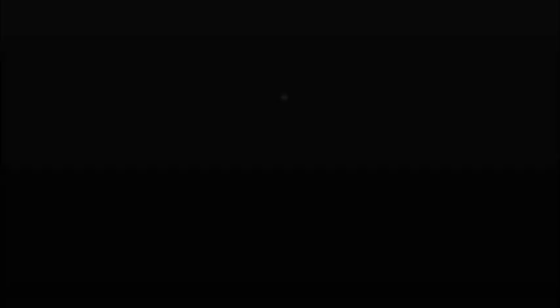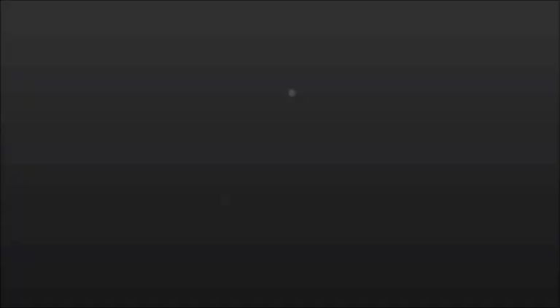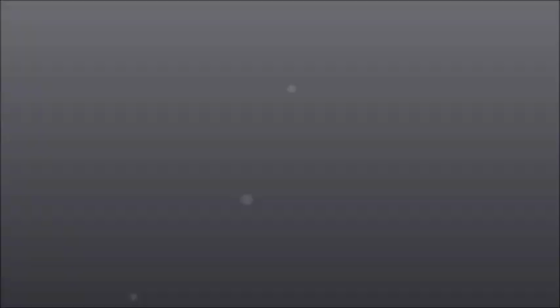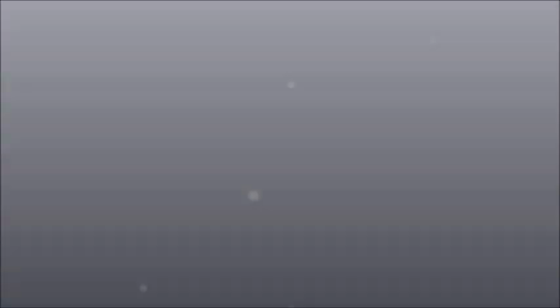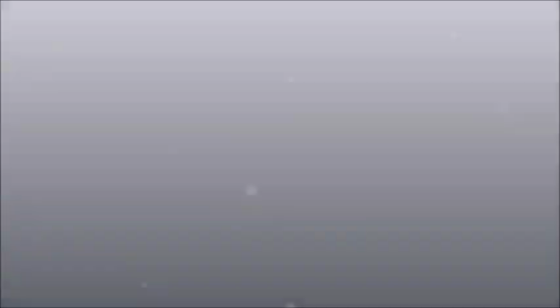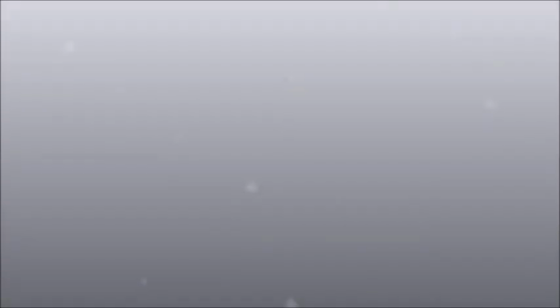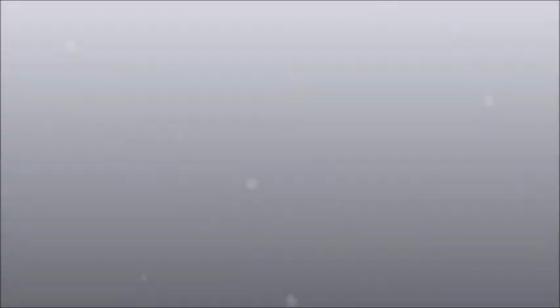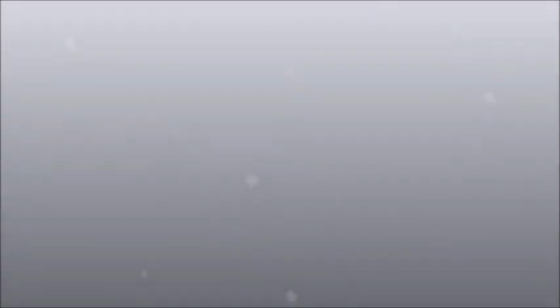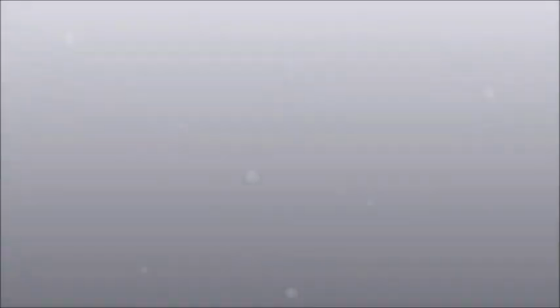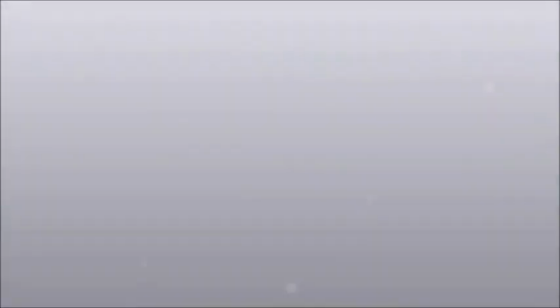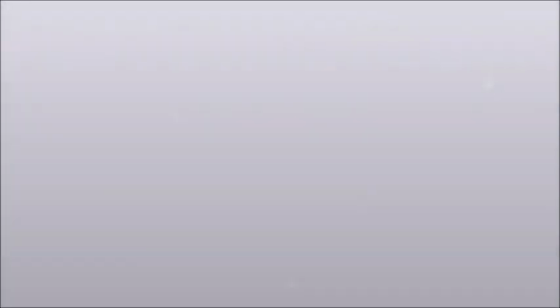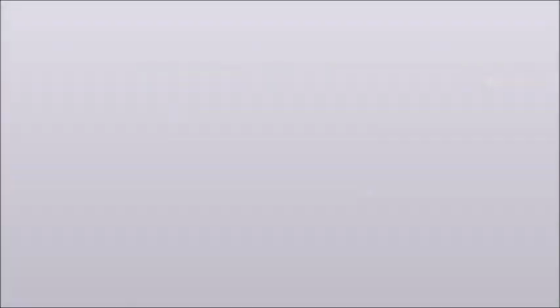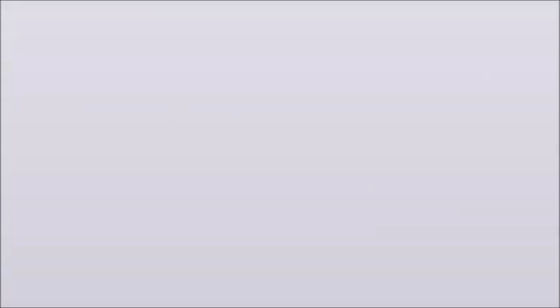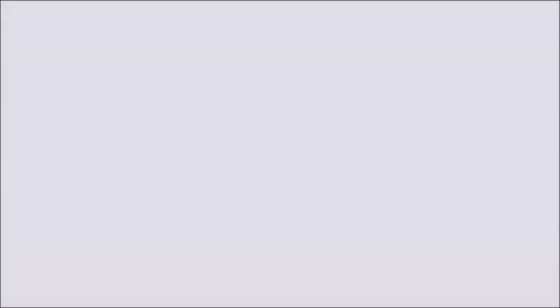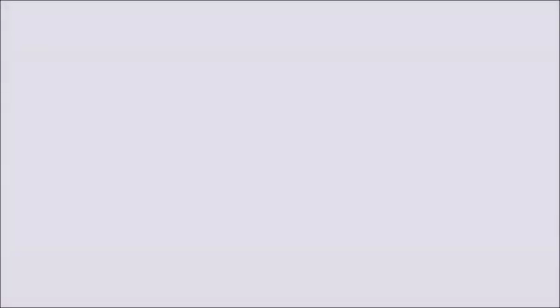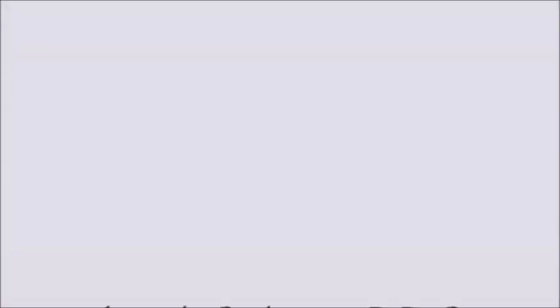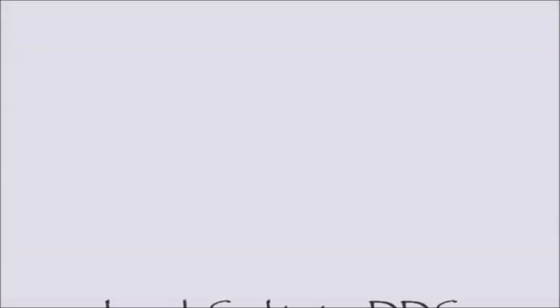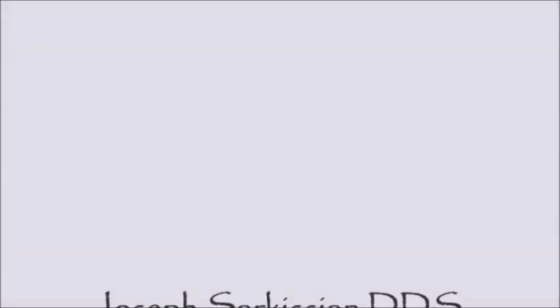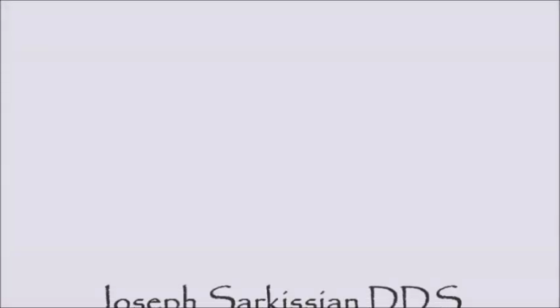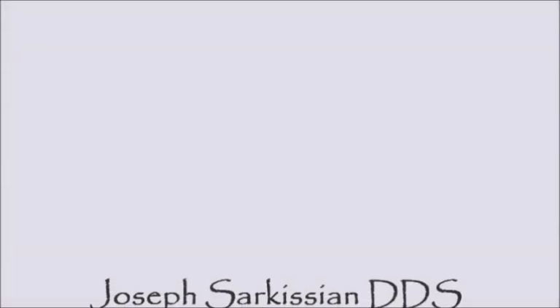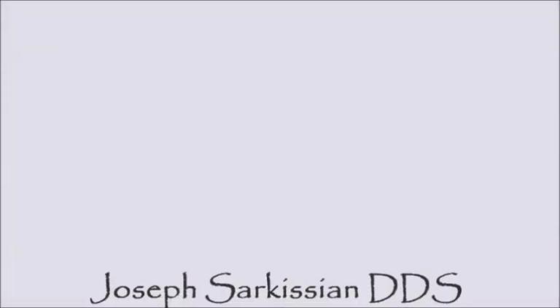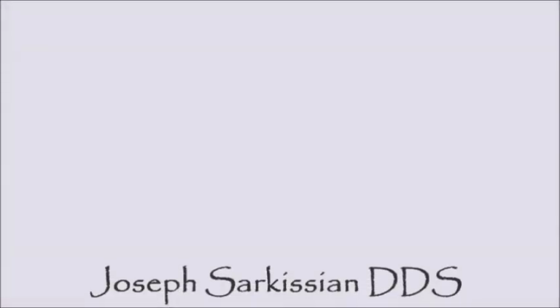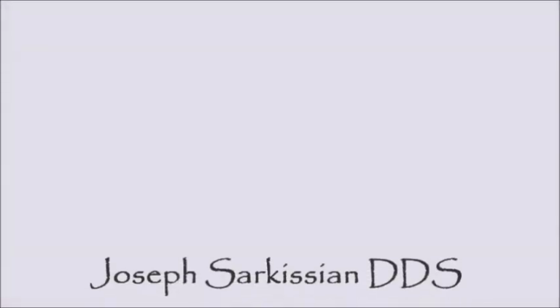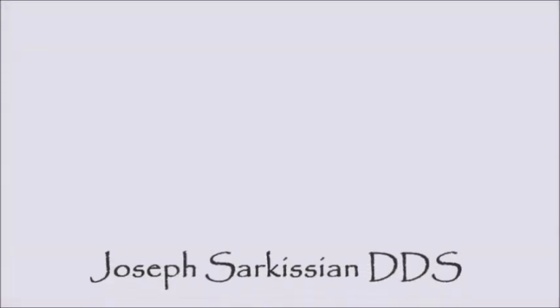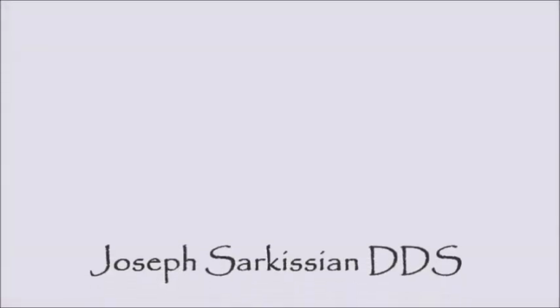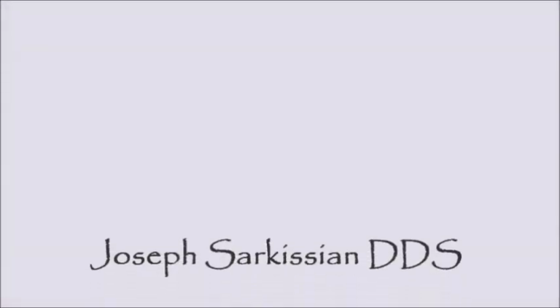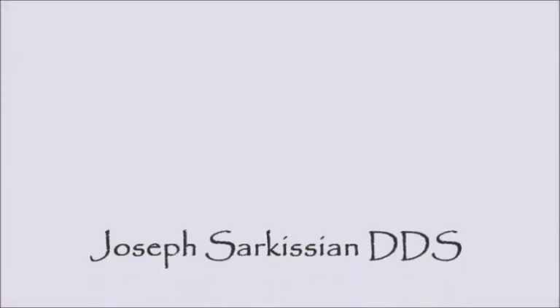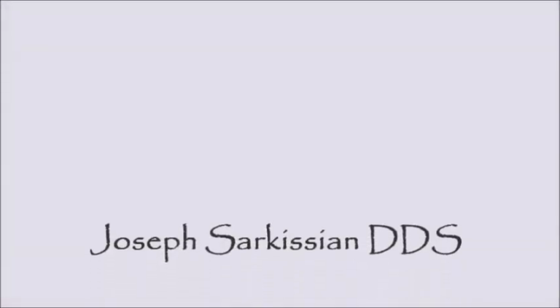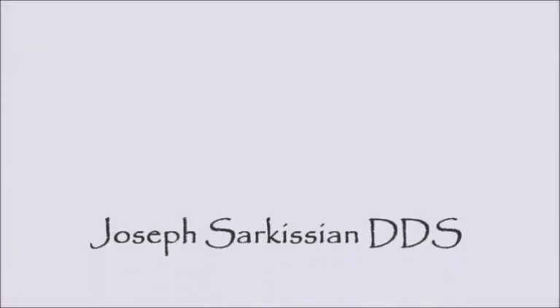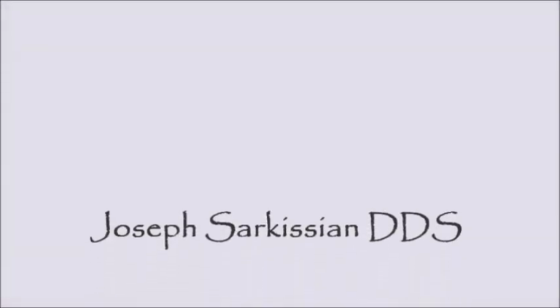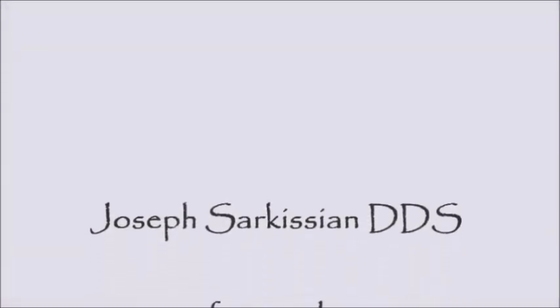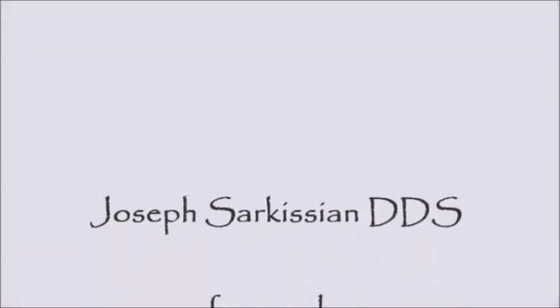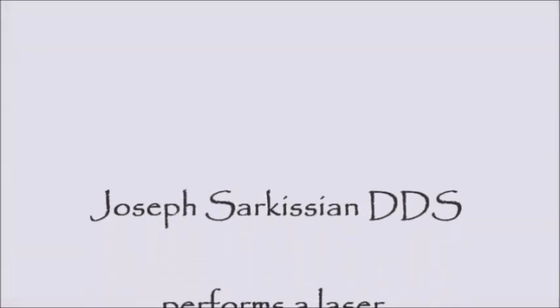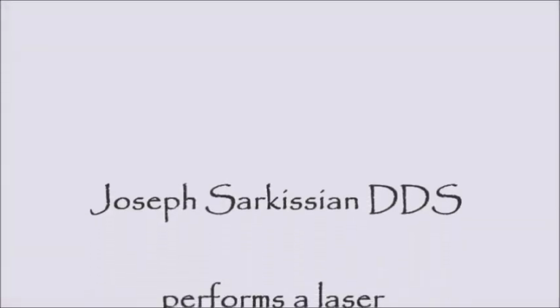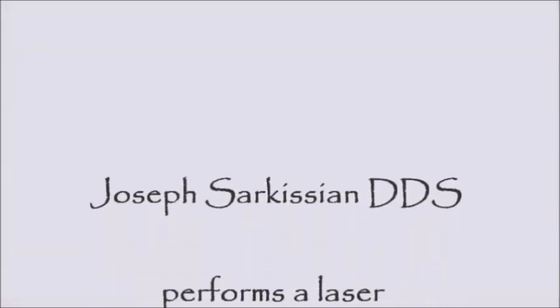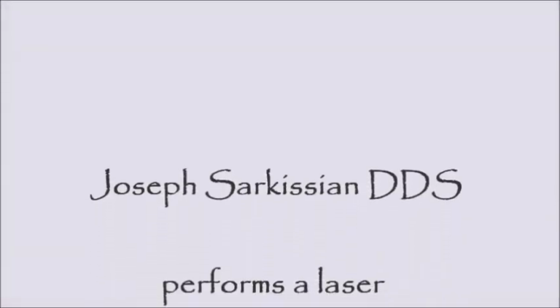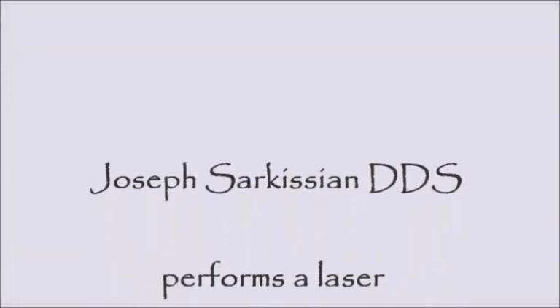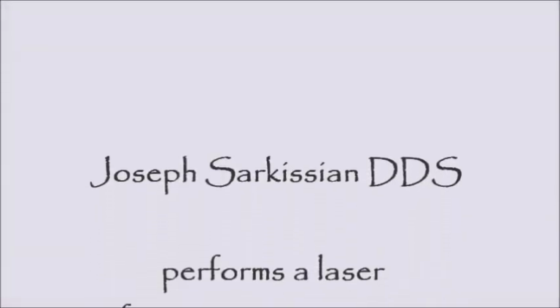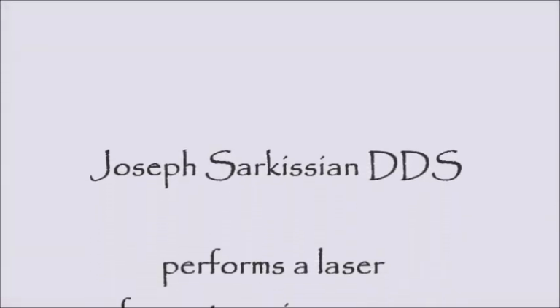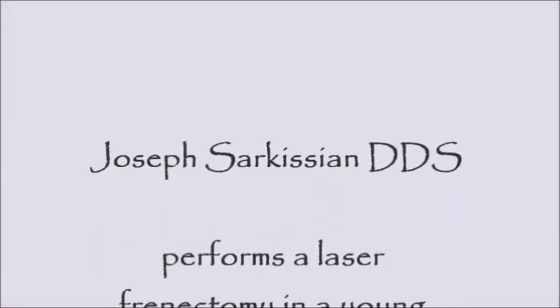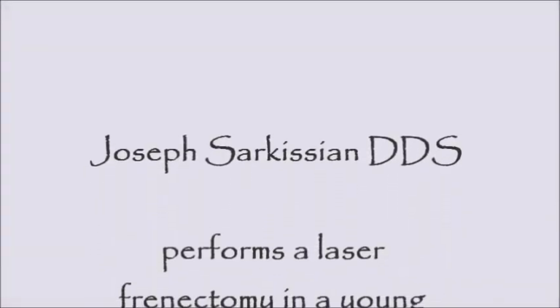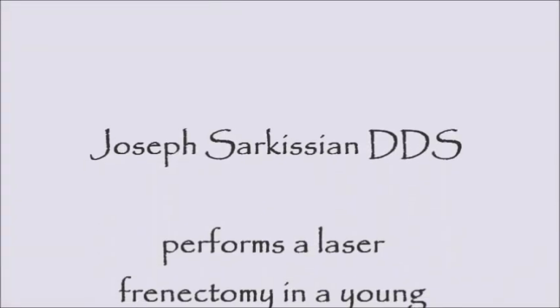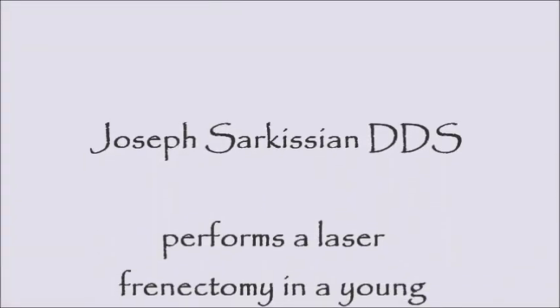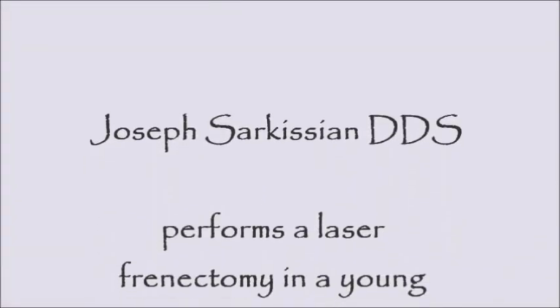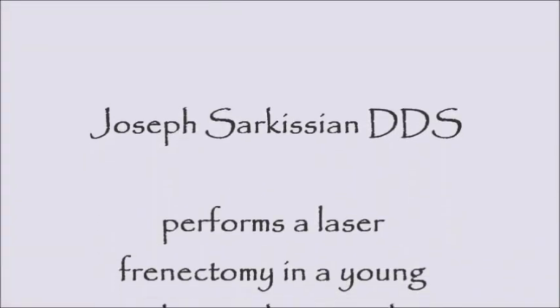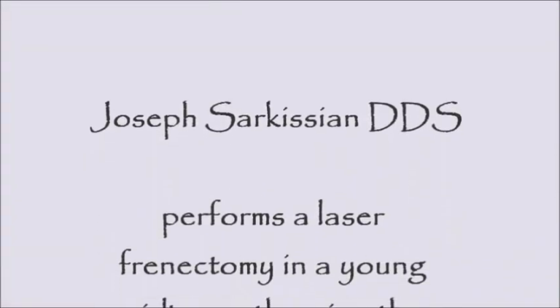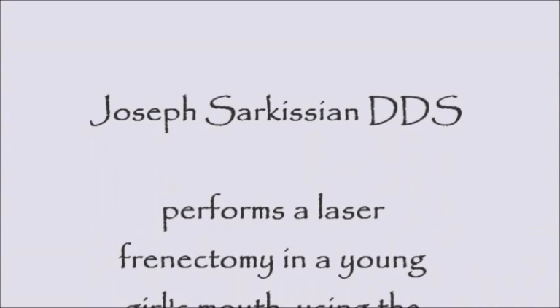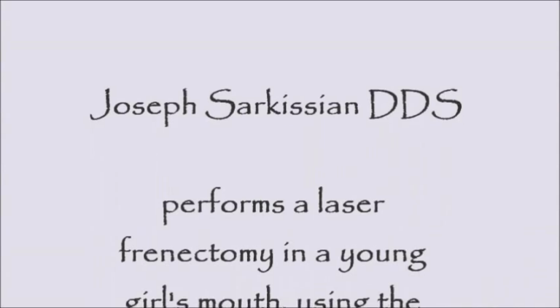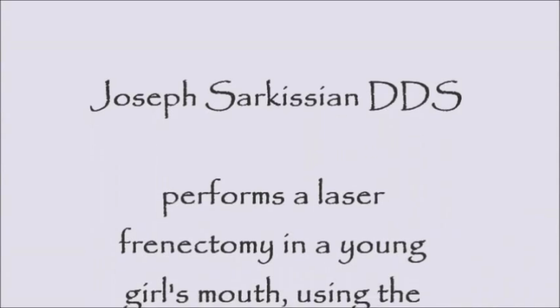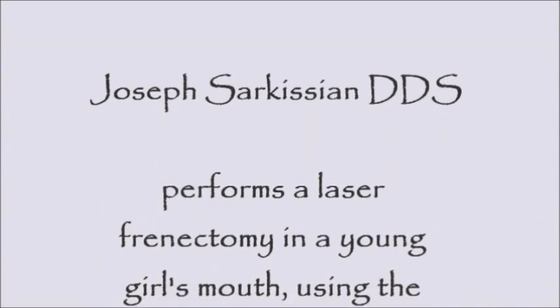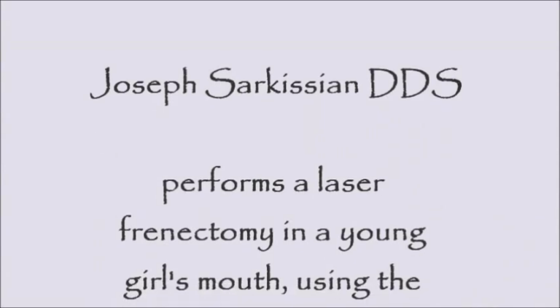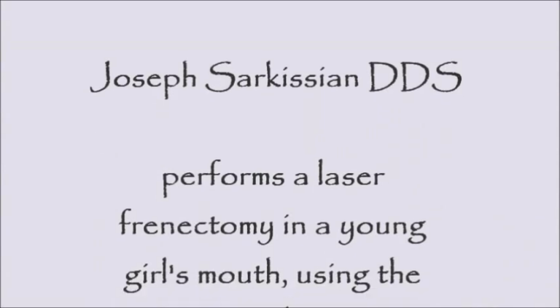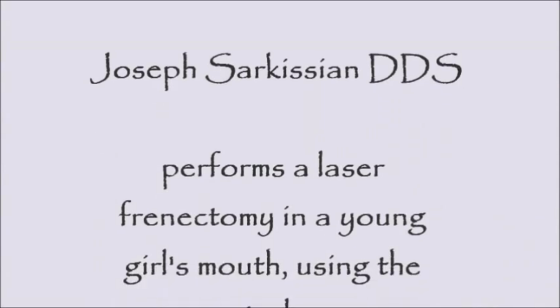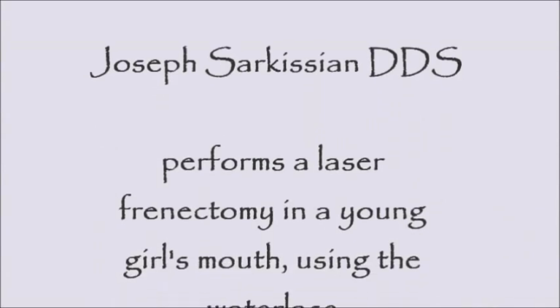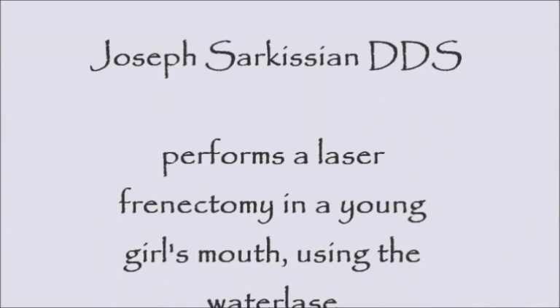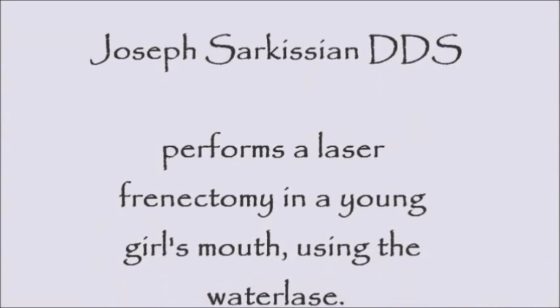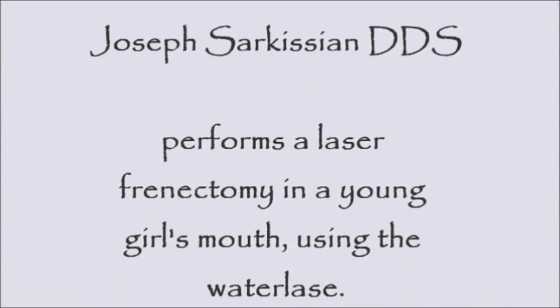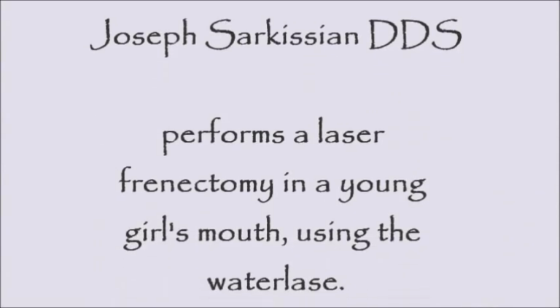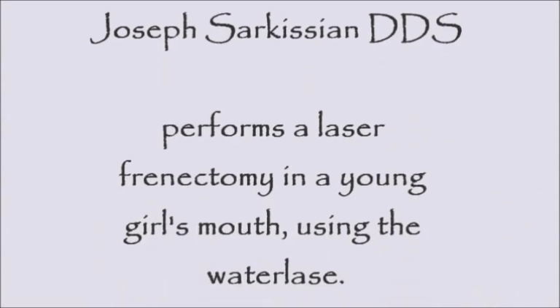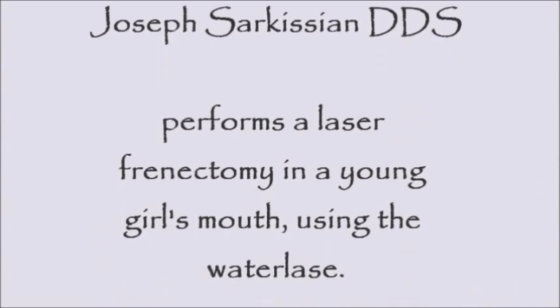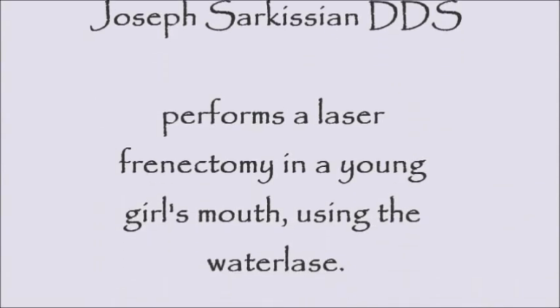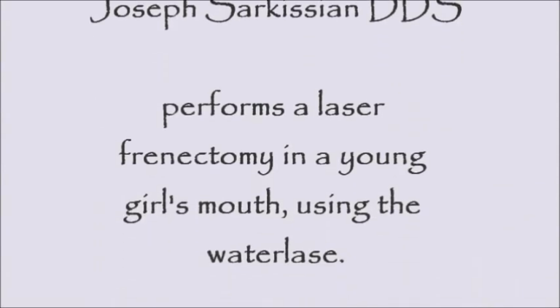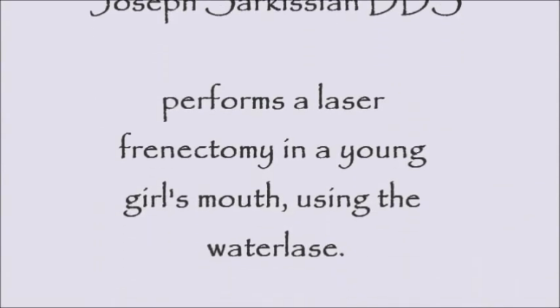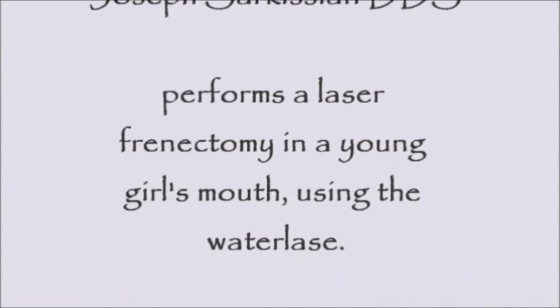Hi, this is Dr. Sarkisian. In this video we will be witnessing a laser frenectomy procedure.